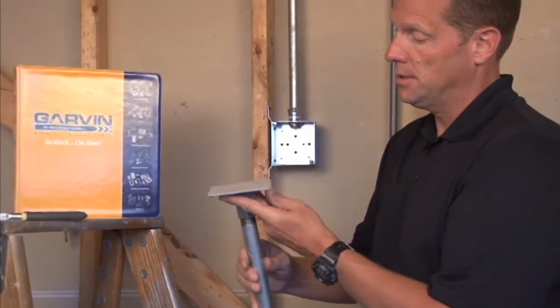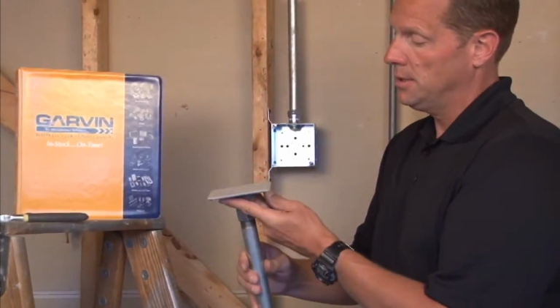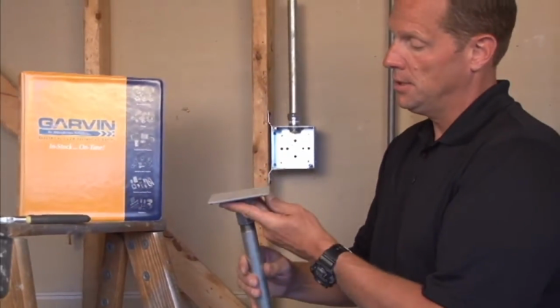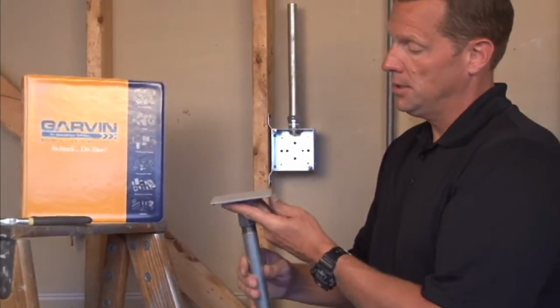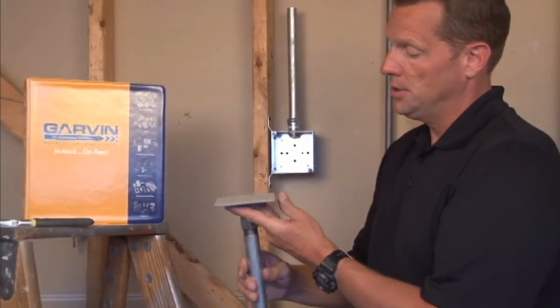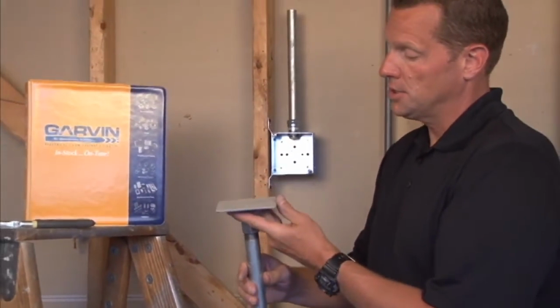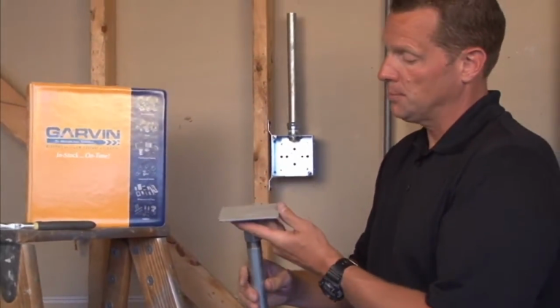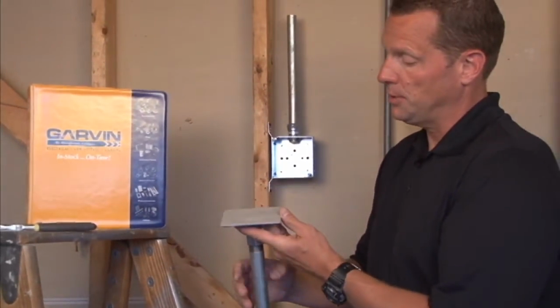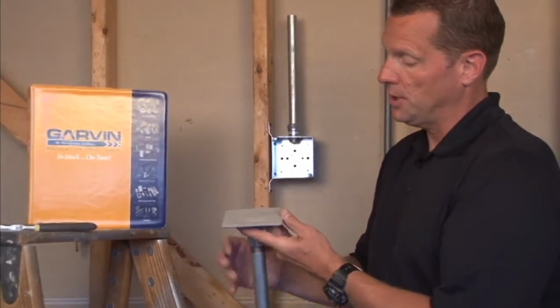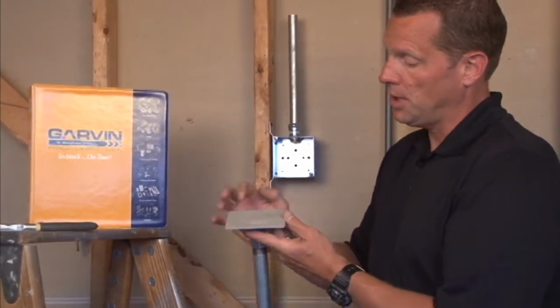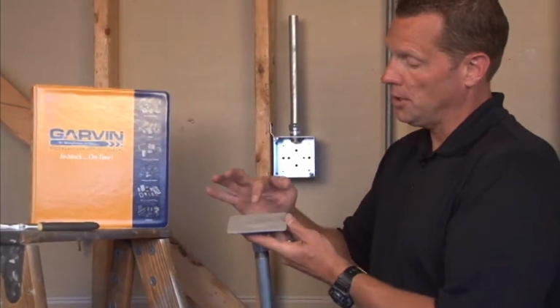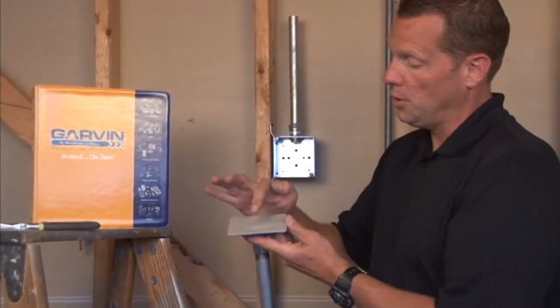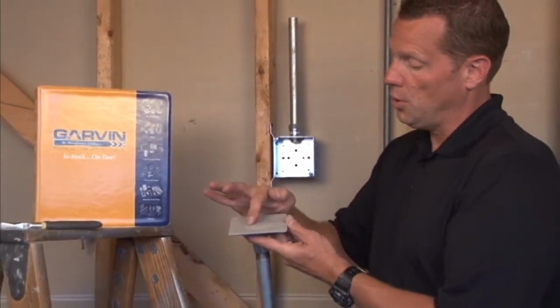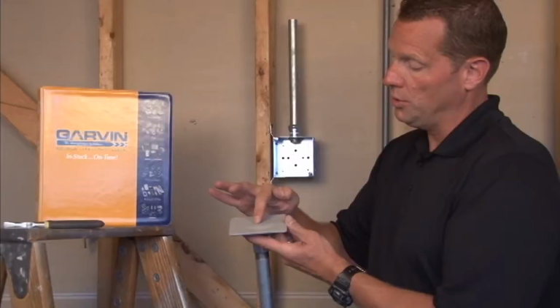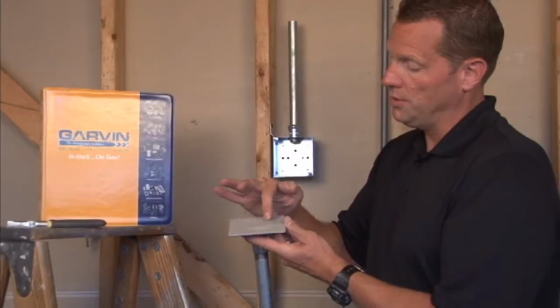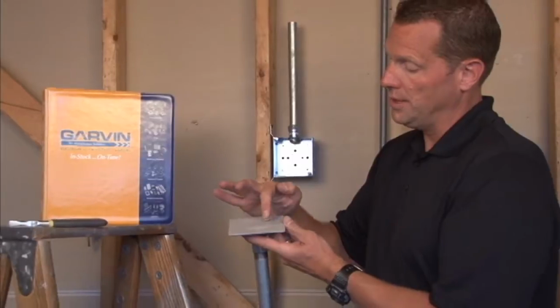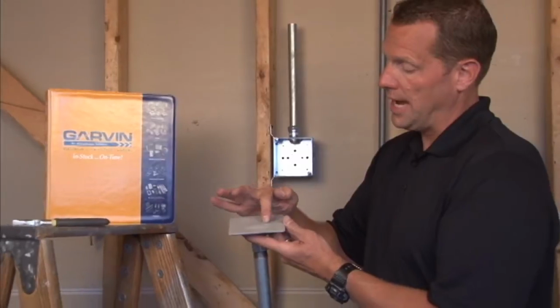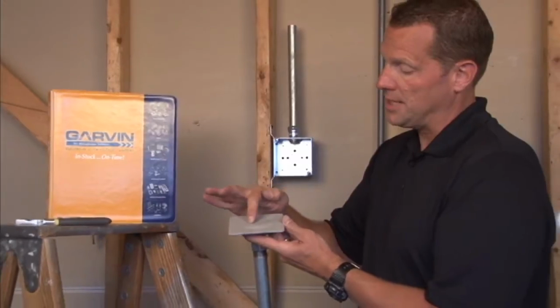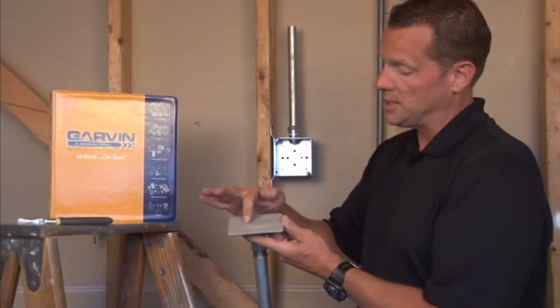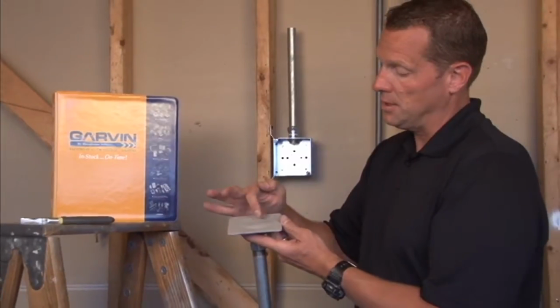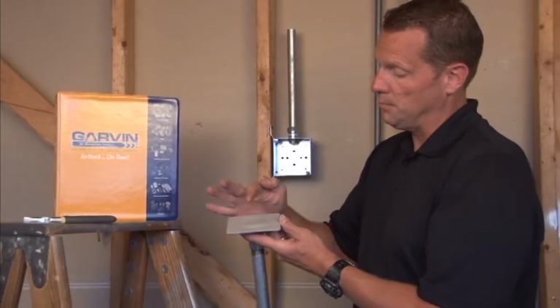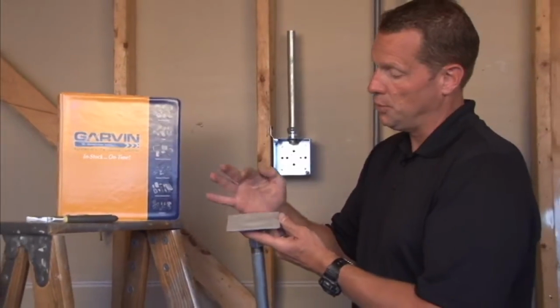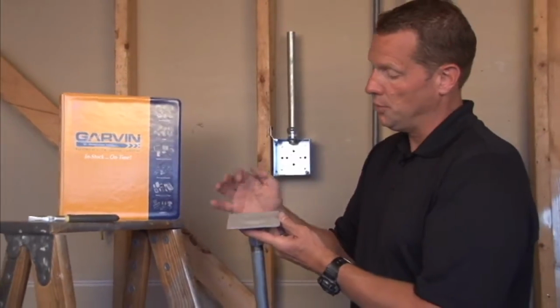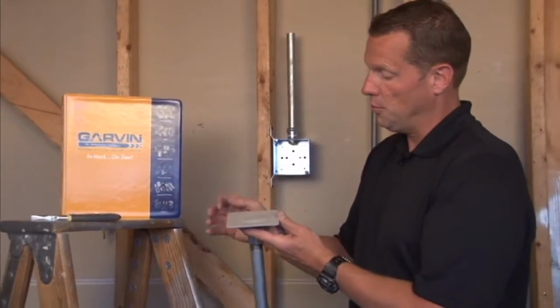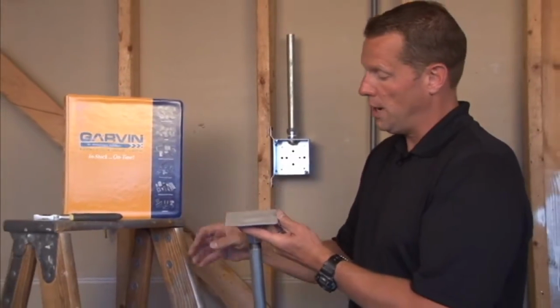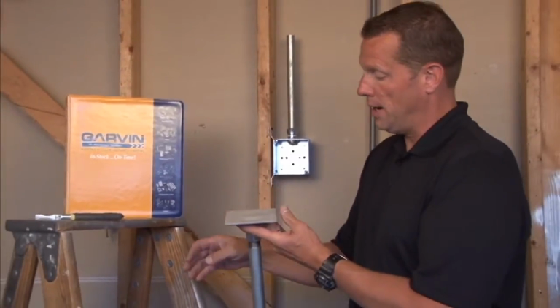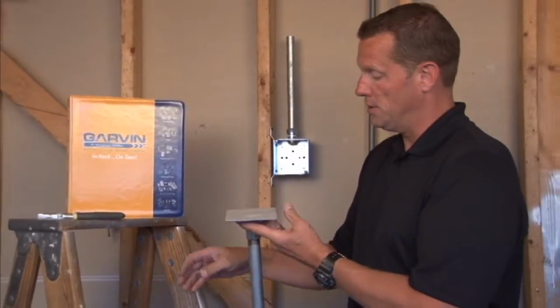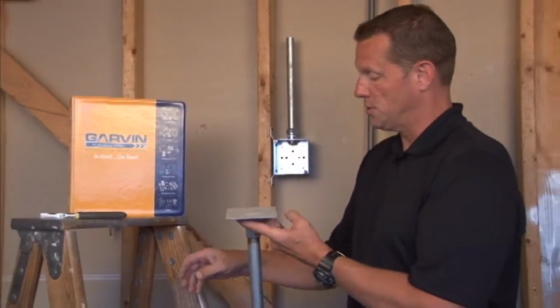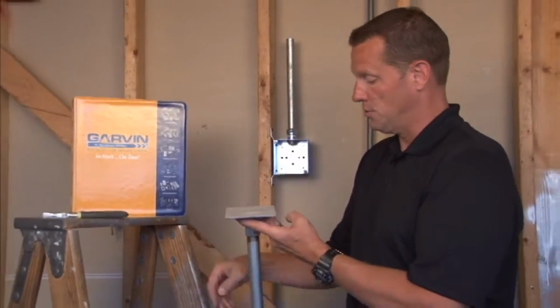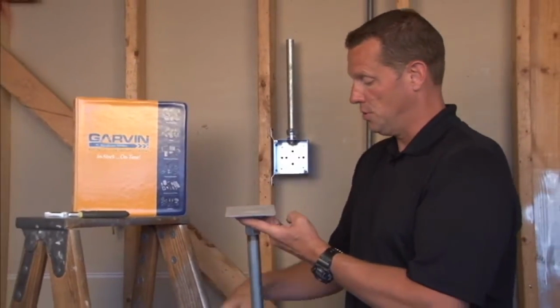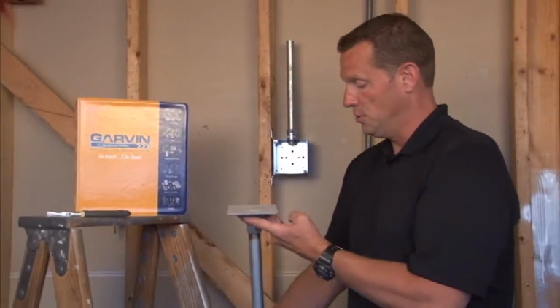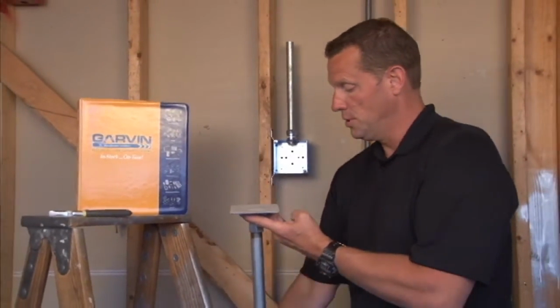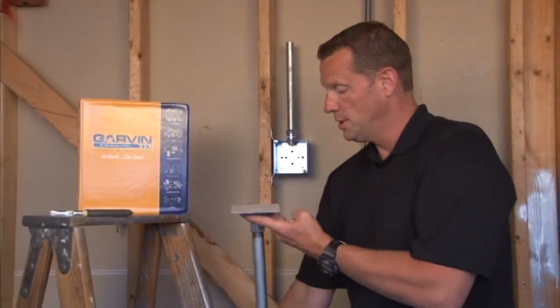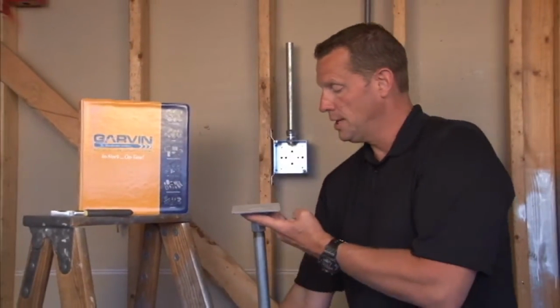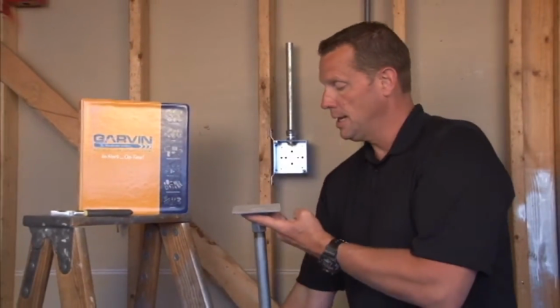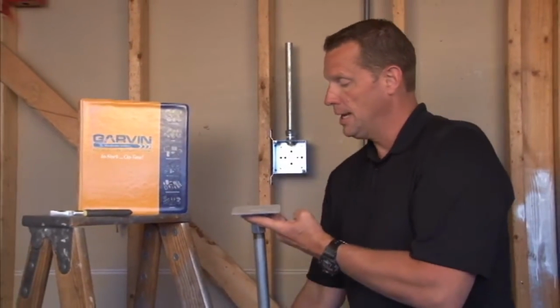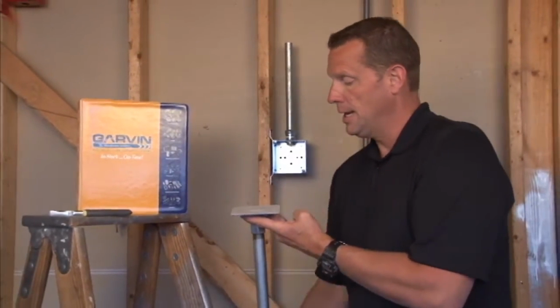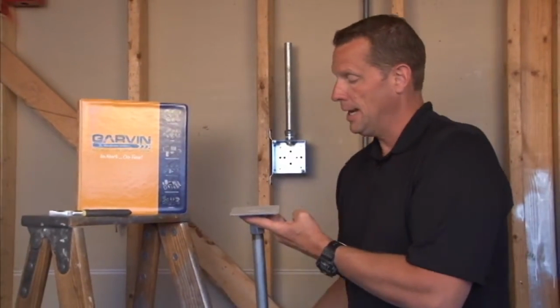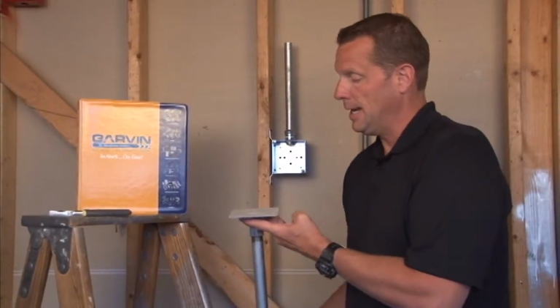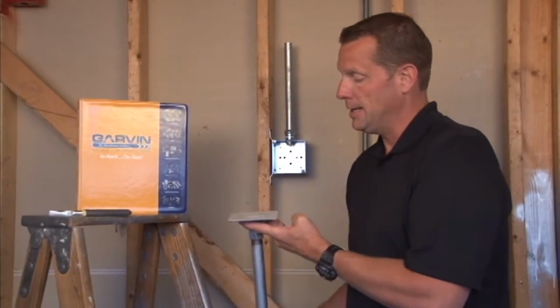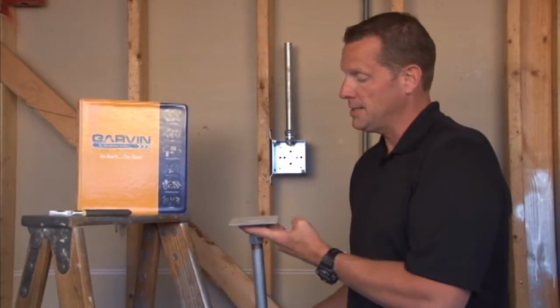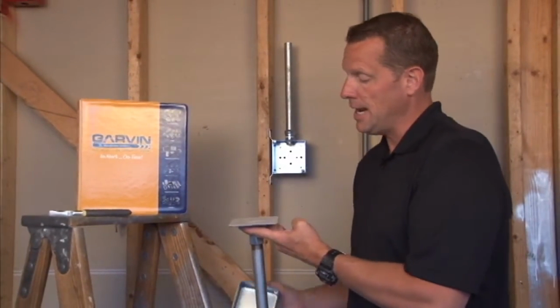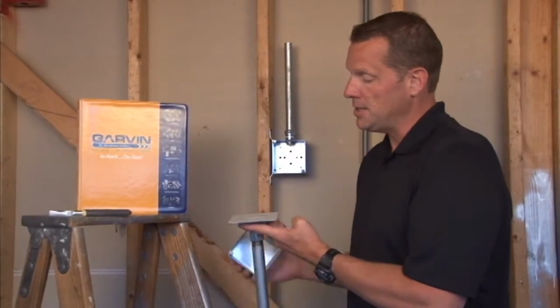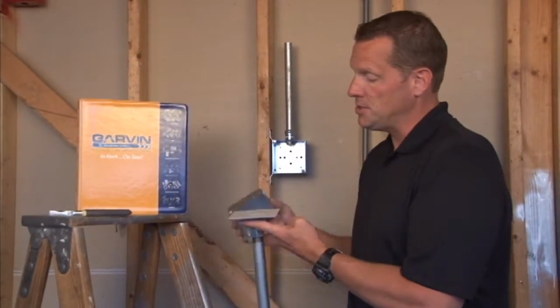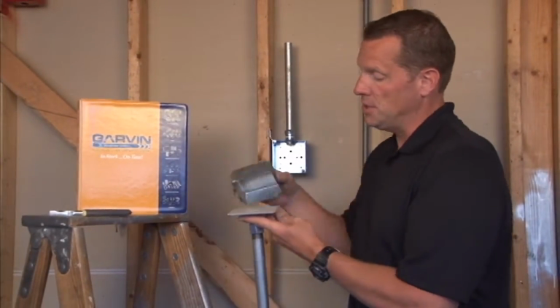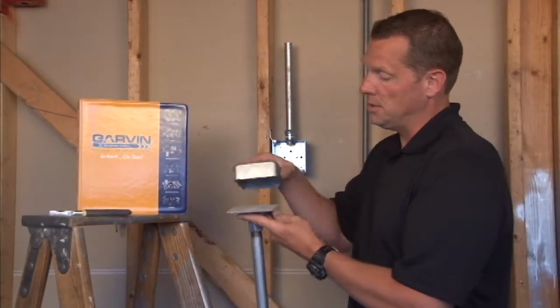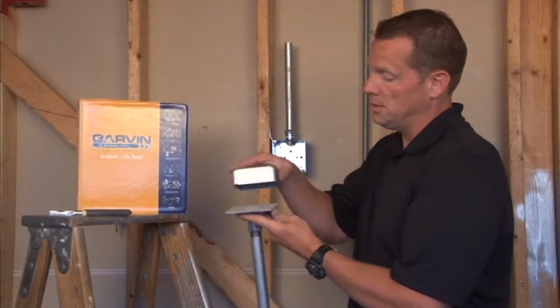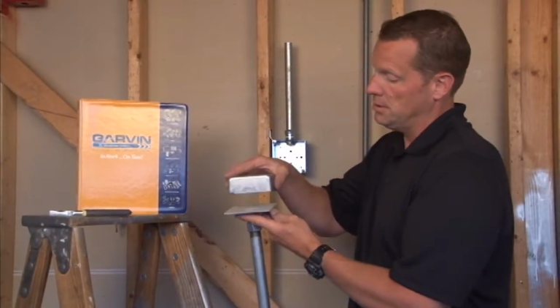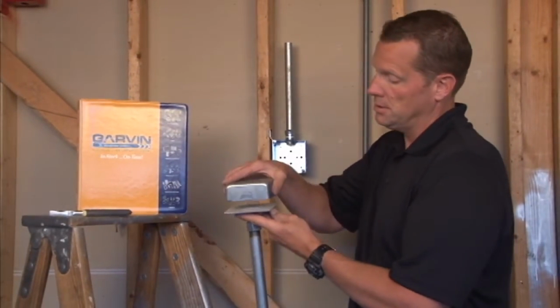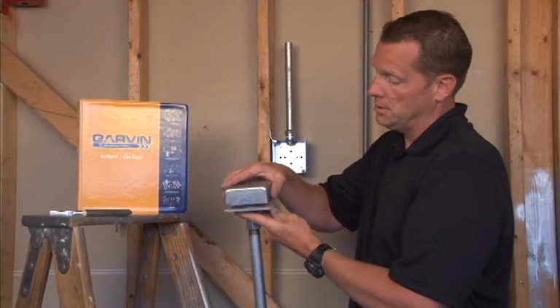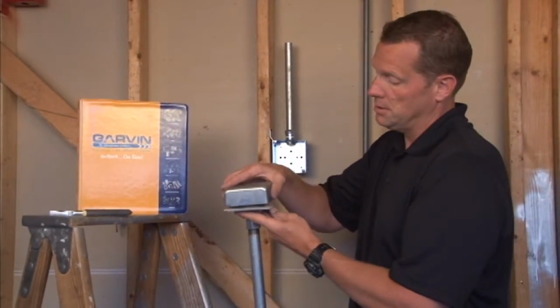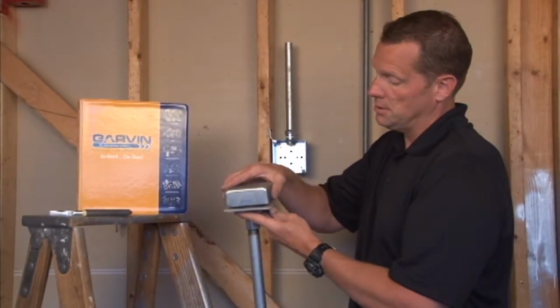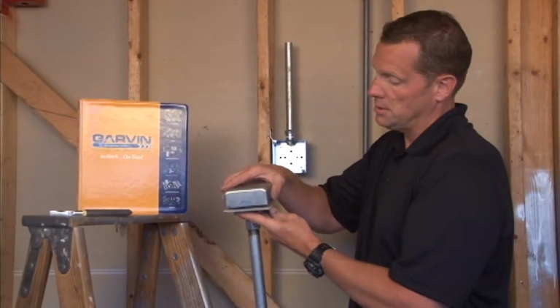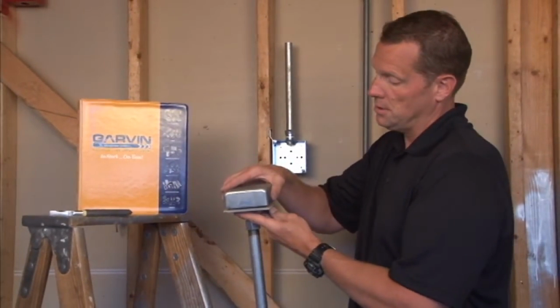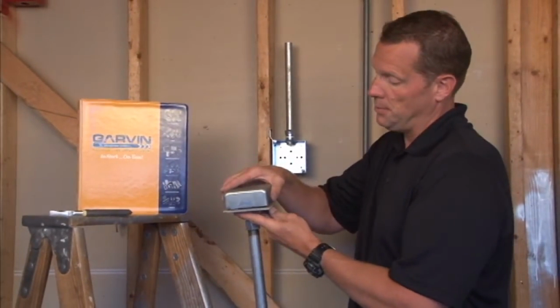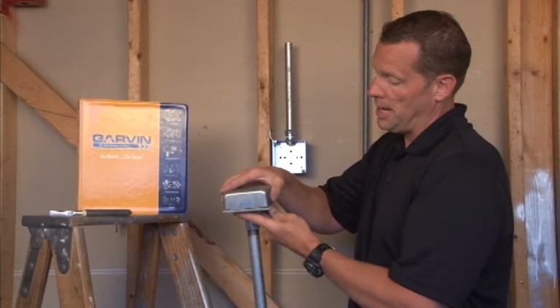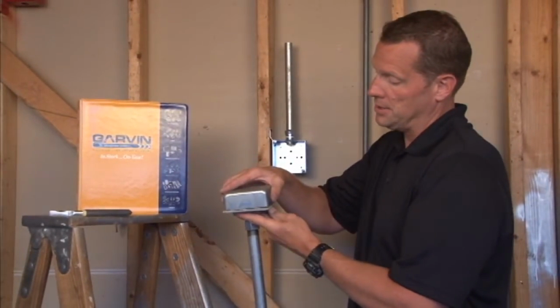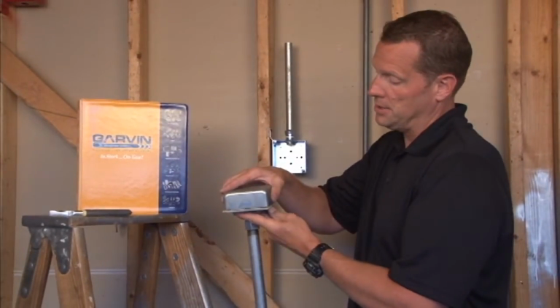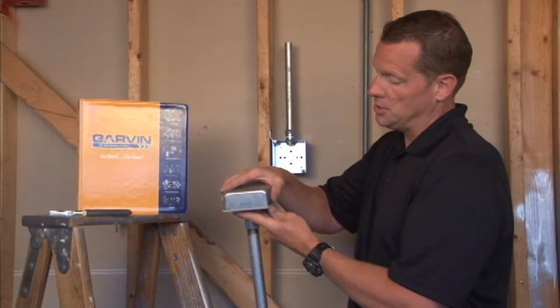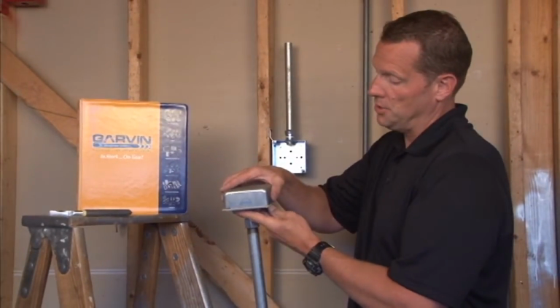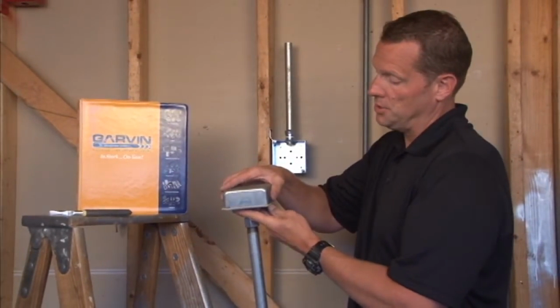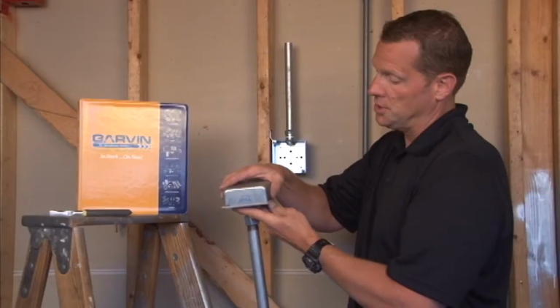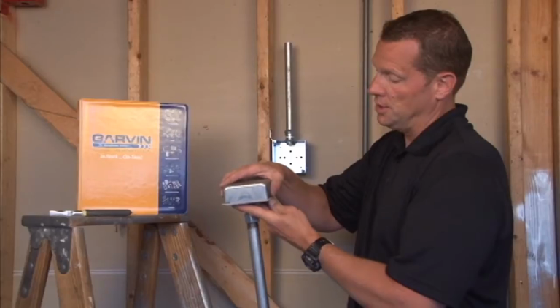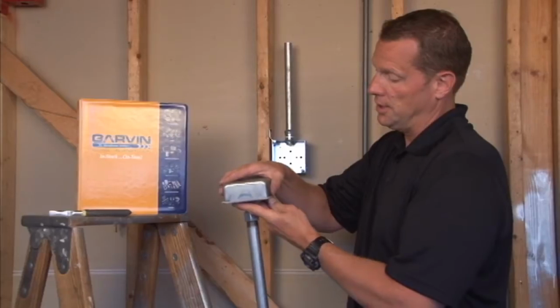You simply cut a hole in the gasket, pull the wires through, and attach it to the box at the sealing surface.